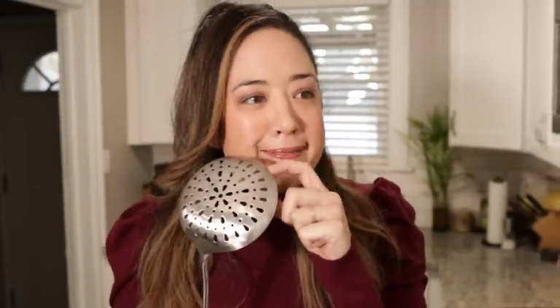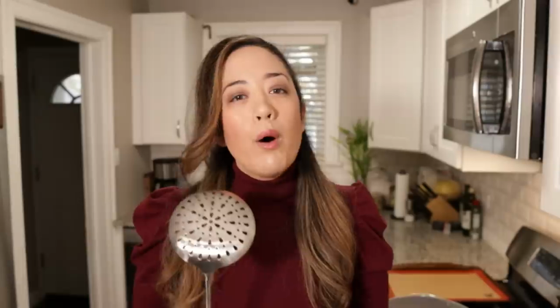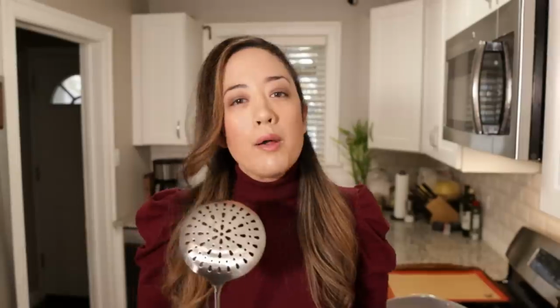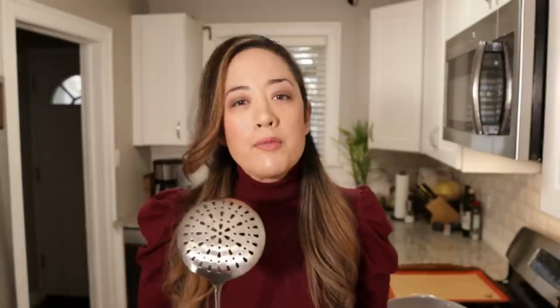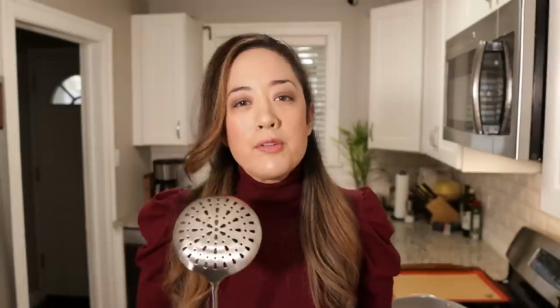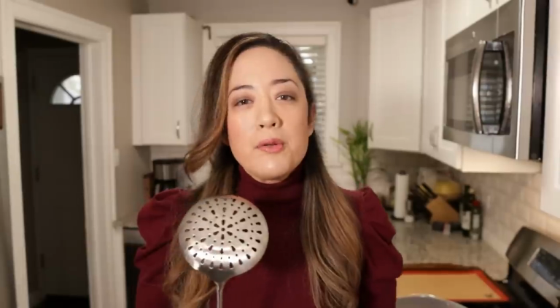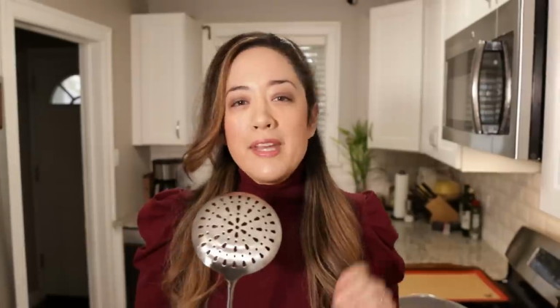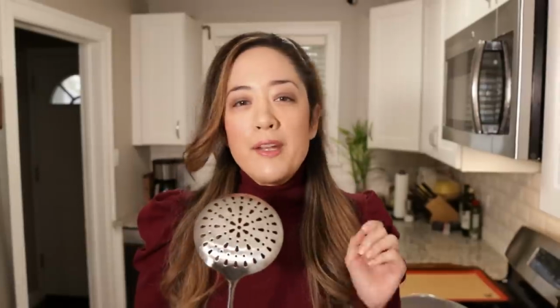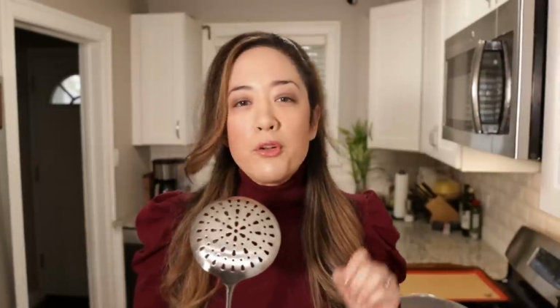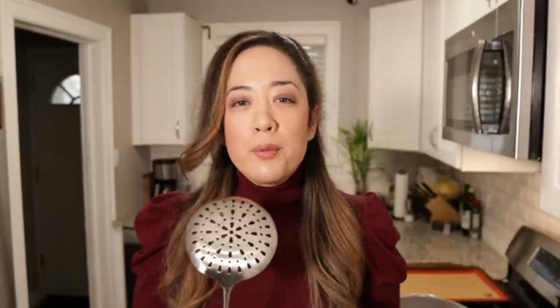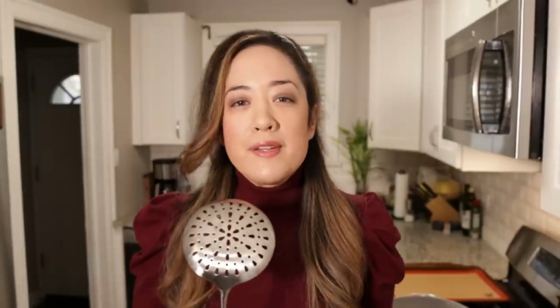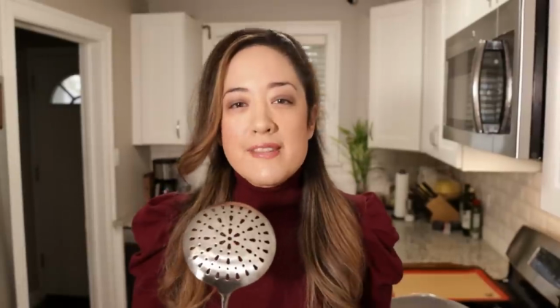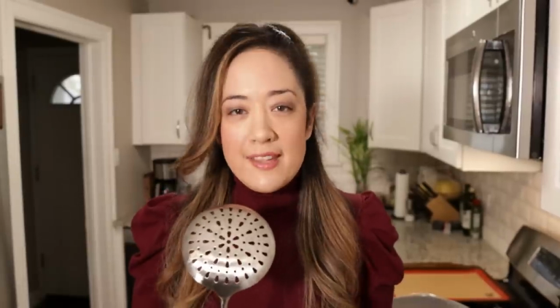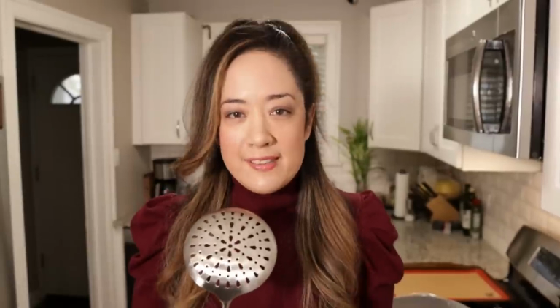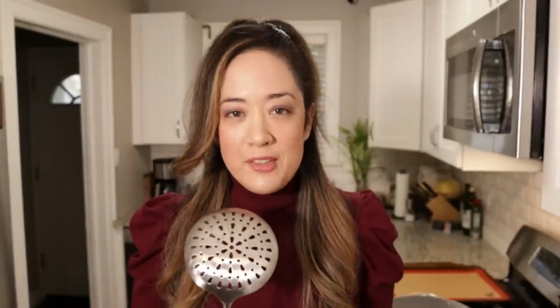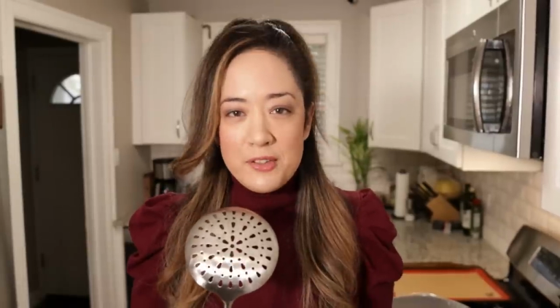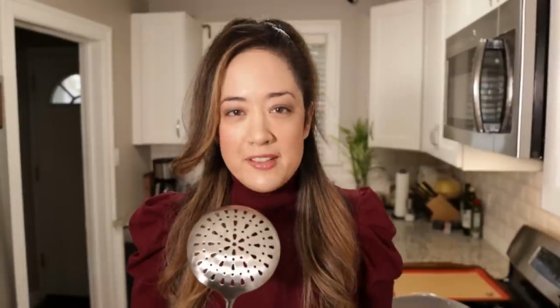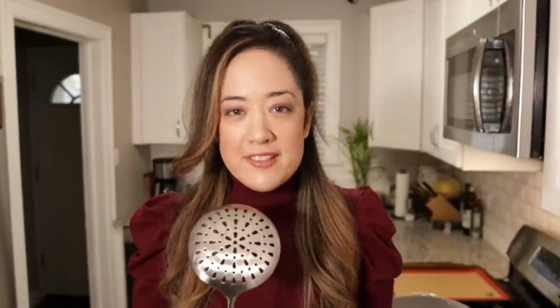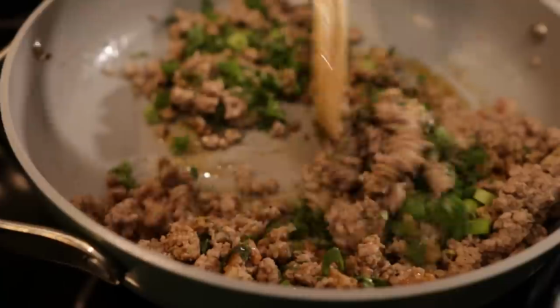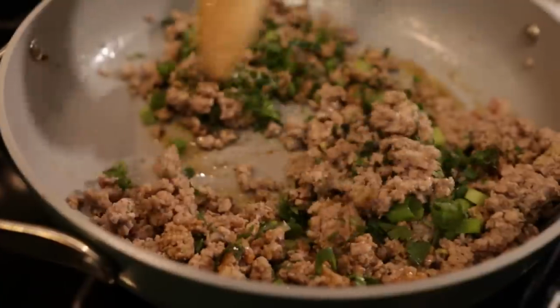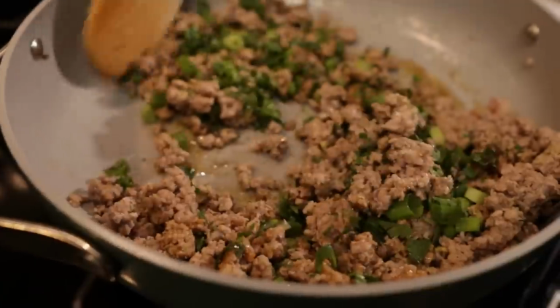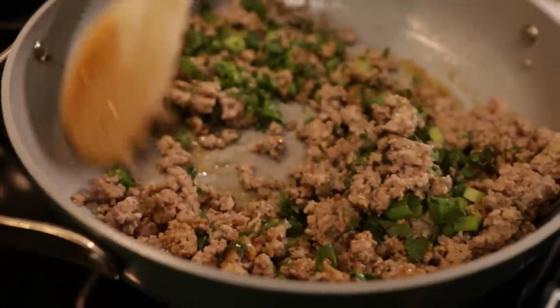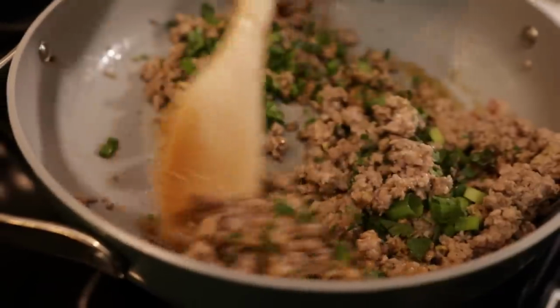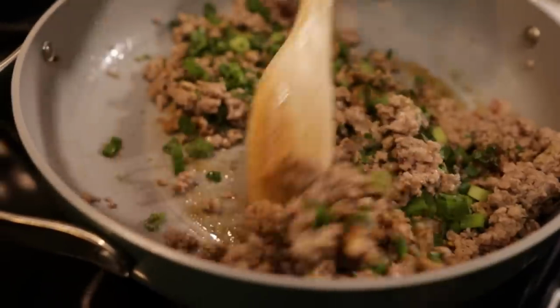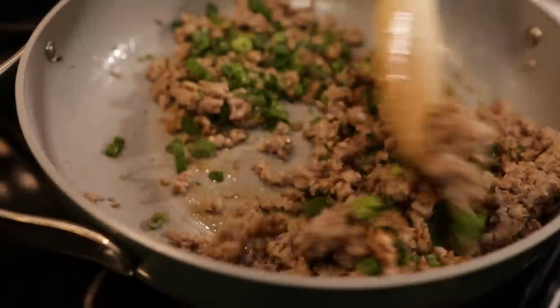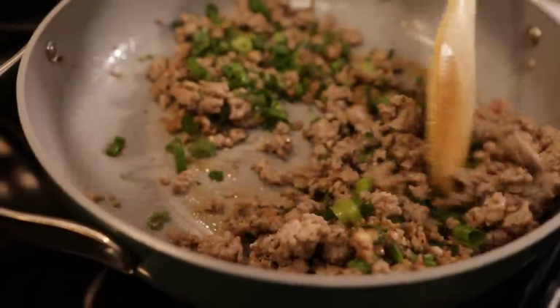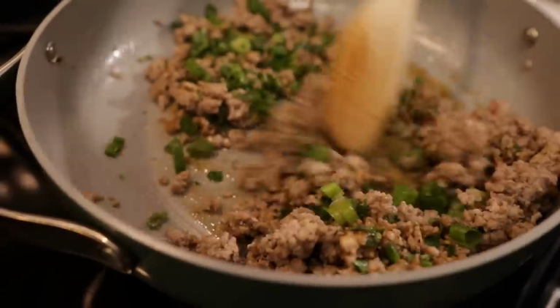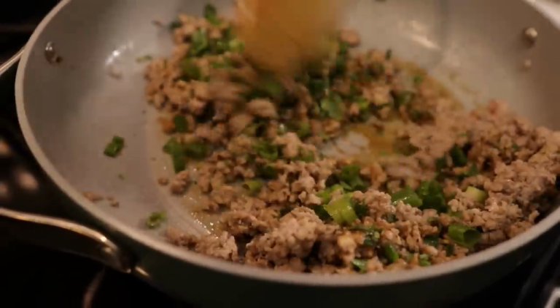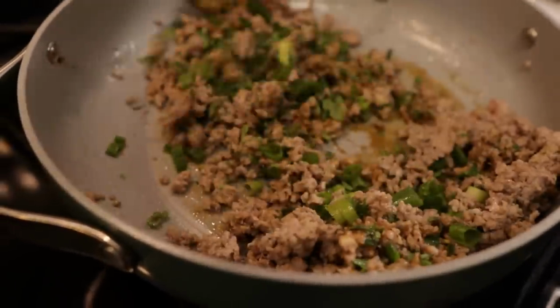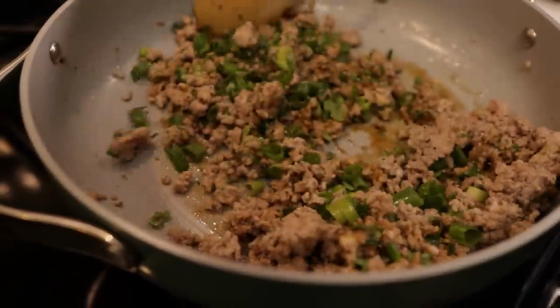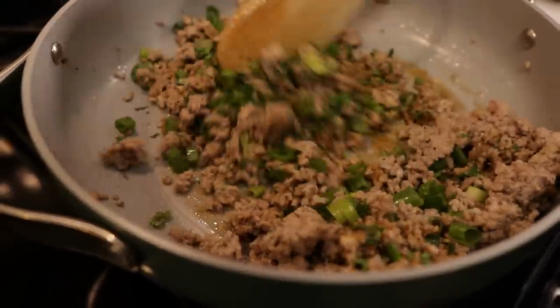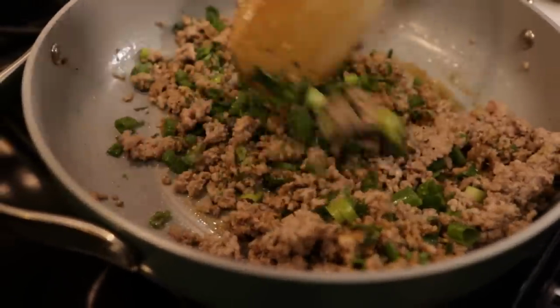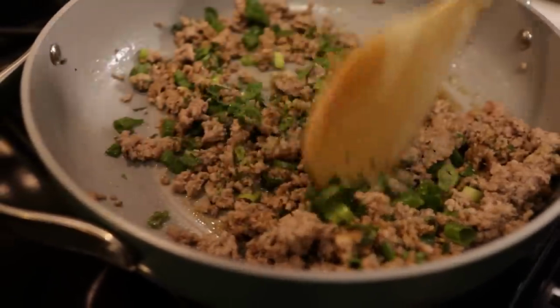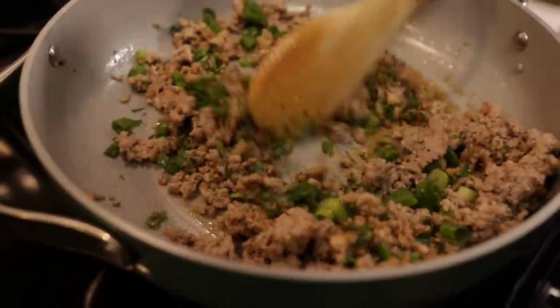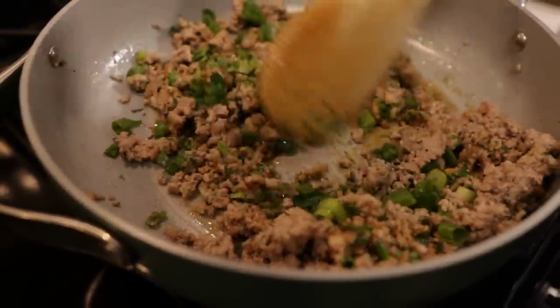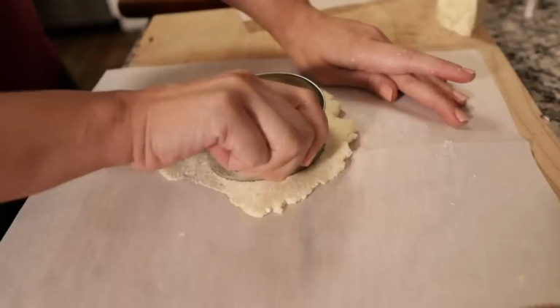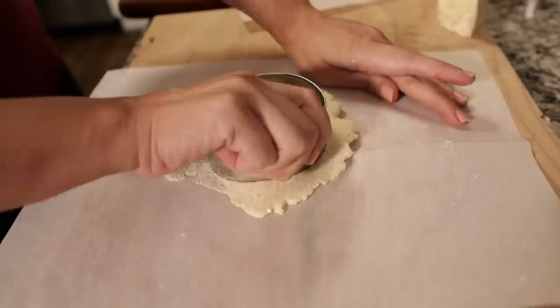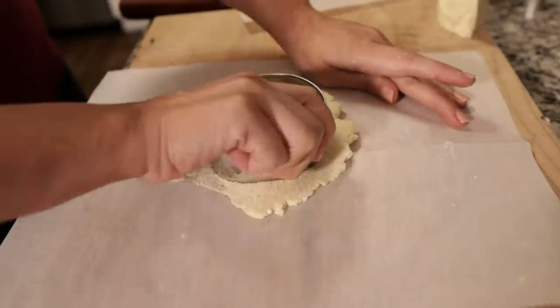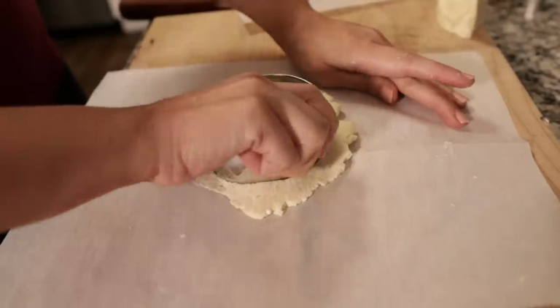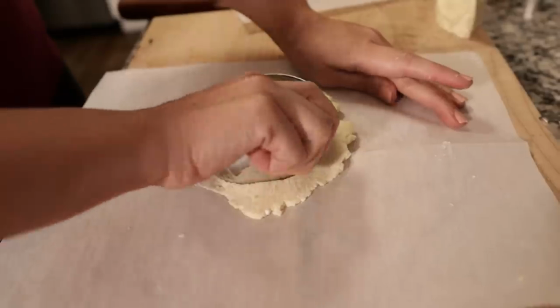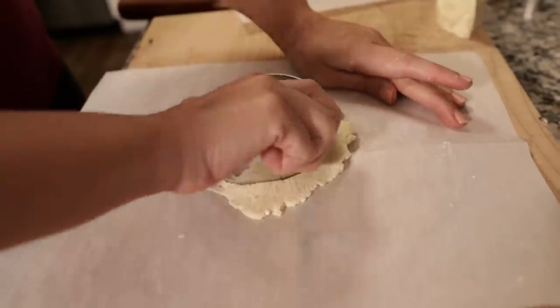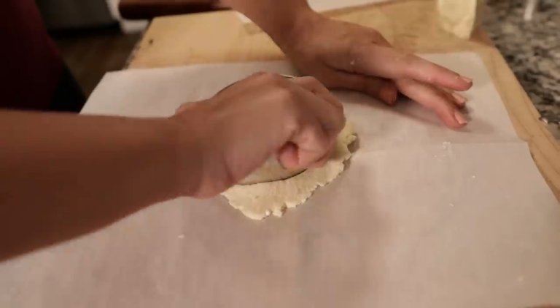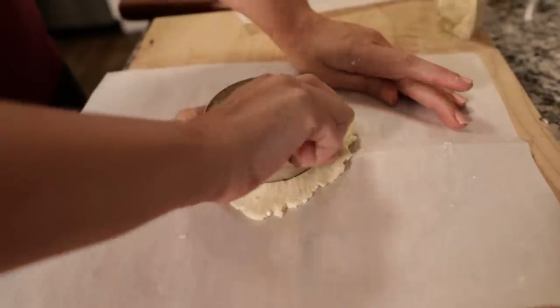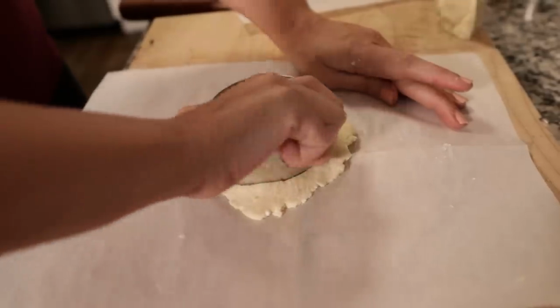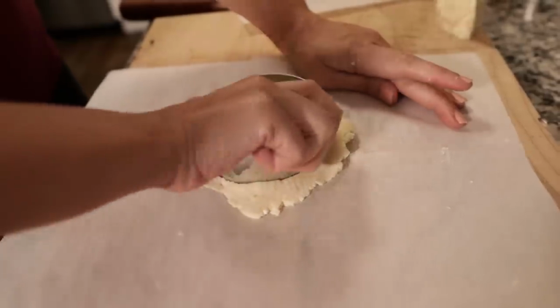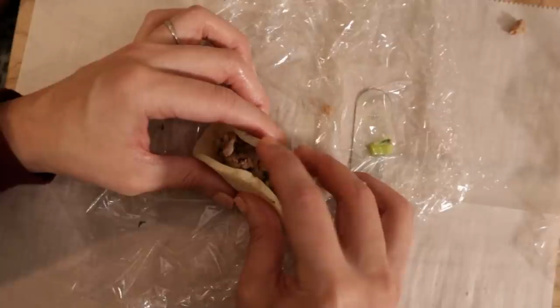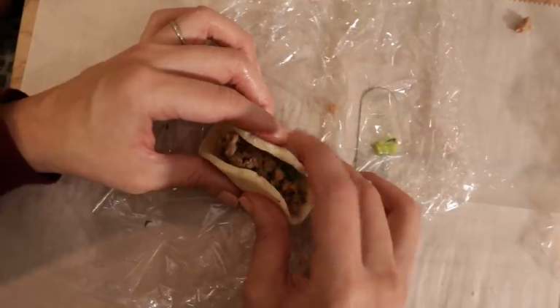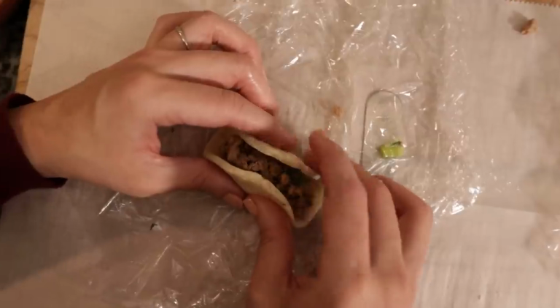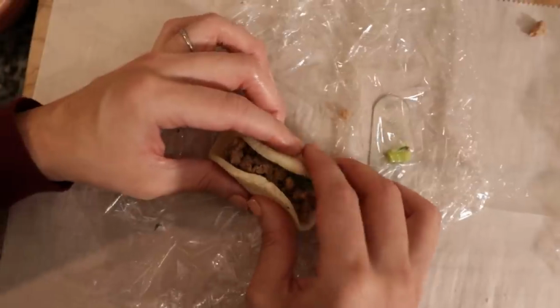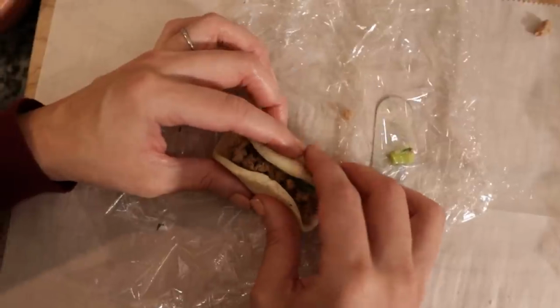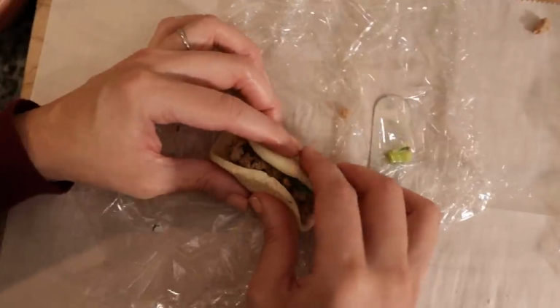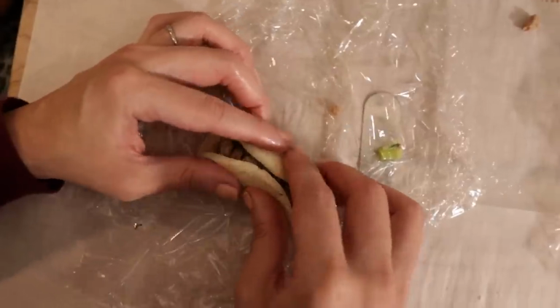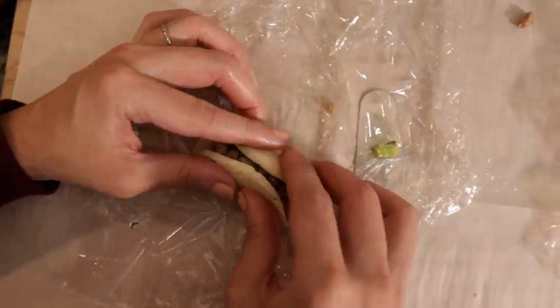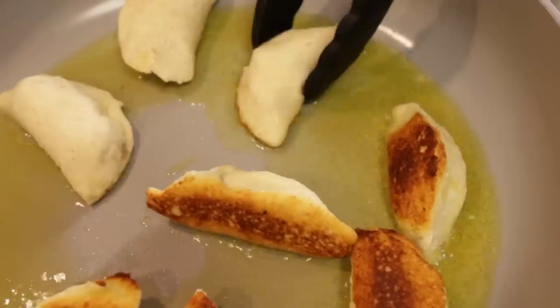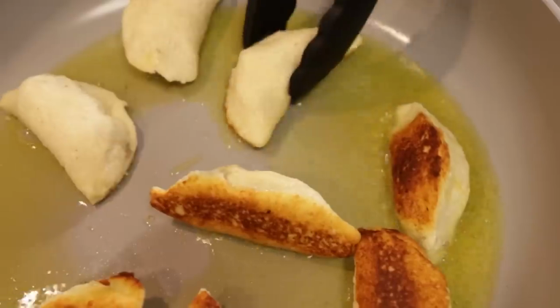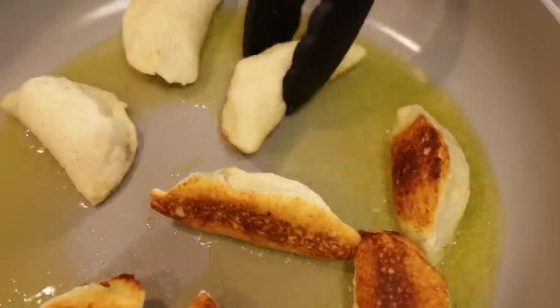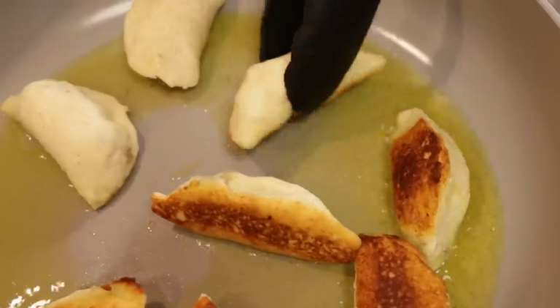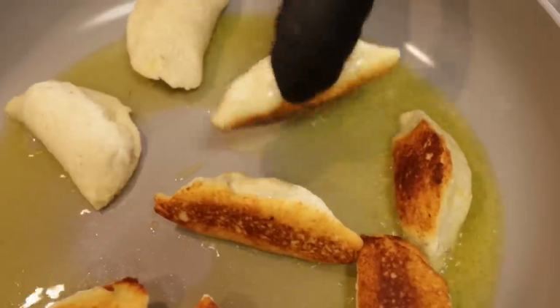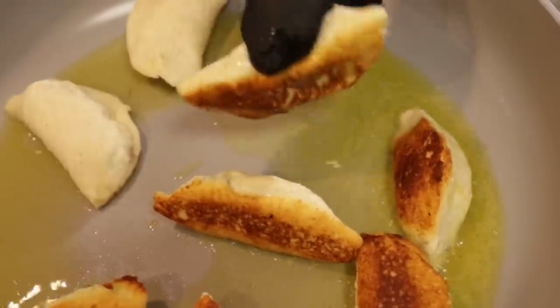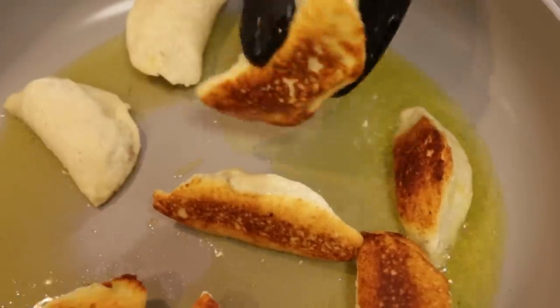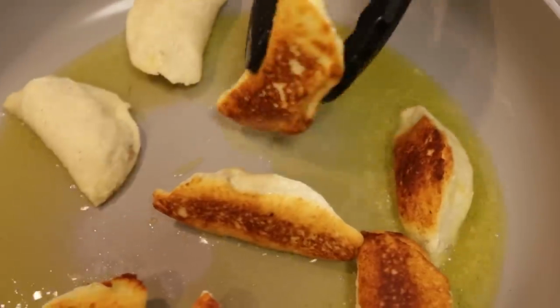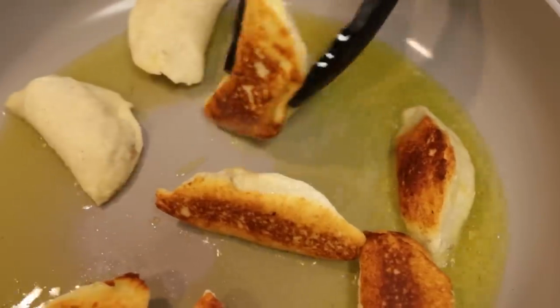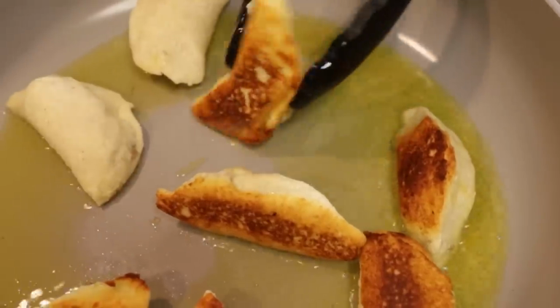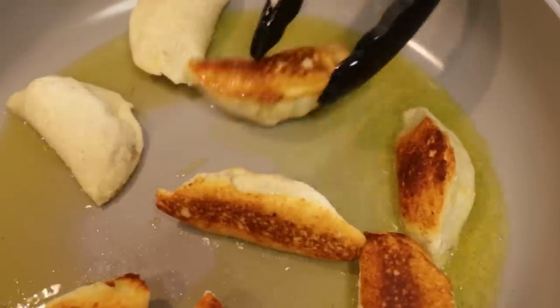Welcome to the Keto Twins Test Kitchen. Today we're going to be making one of our favorite takeout options: keto-friendly potstickers.